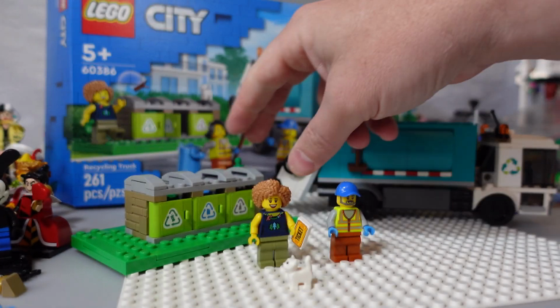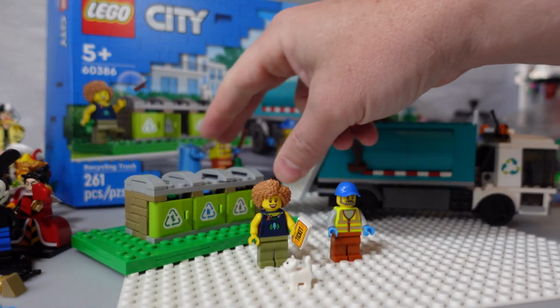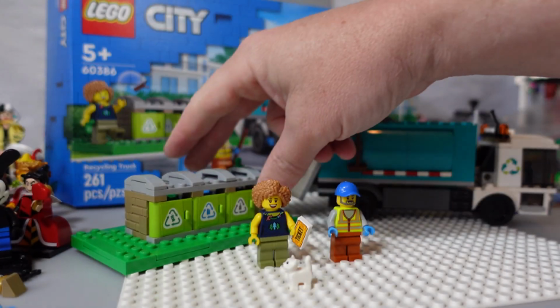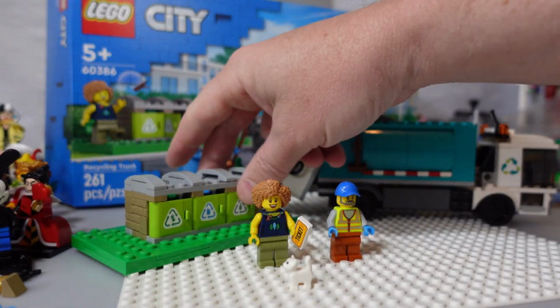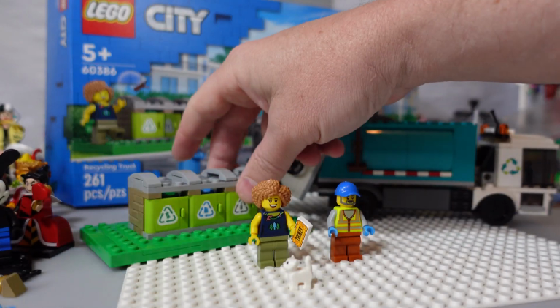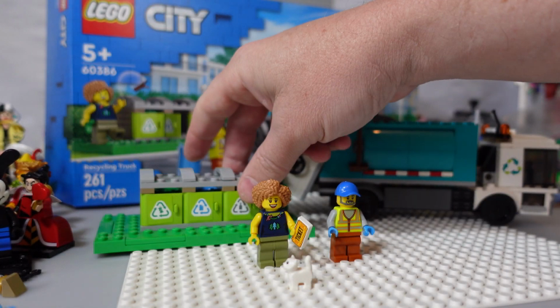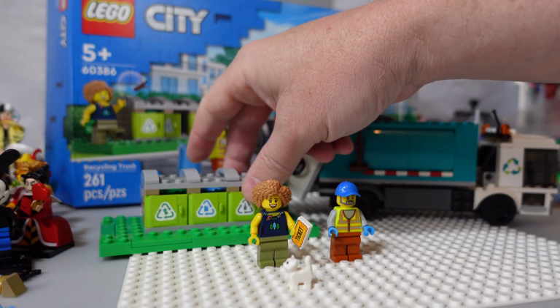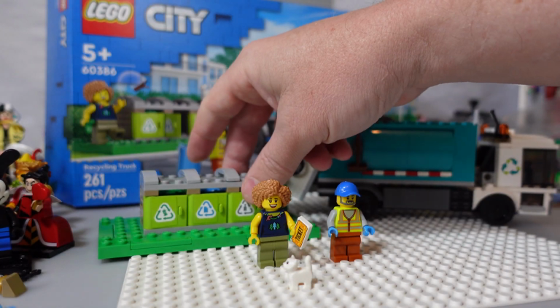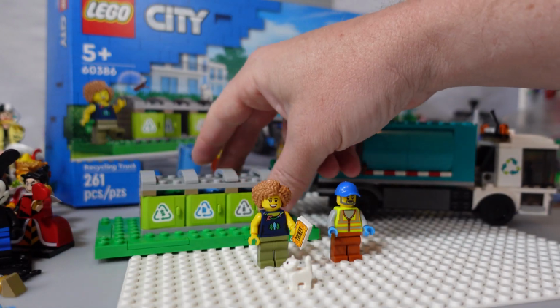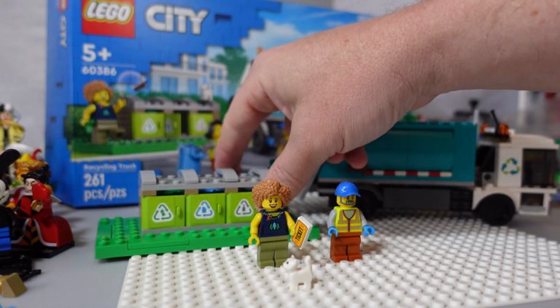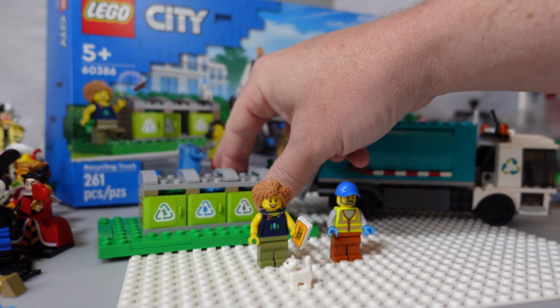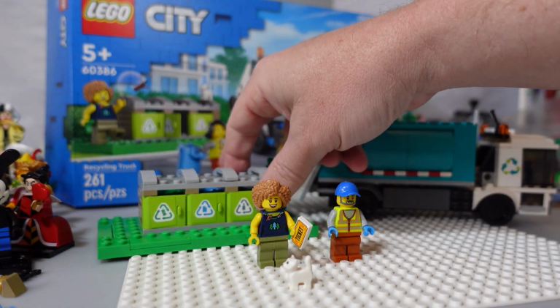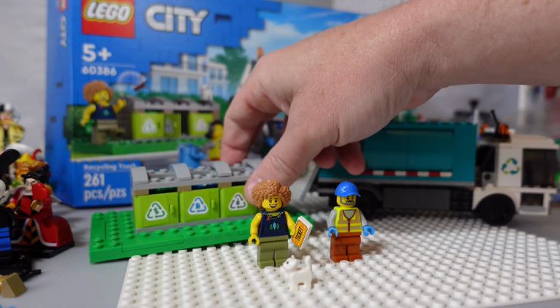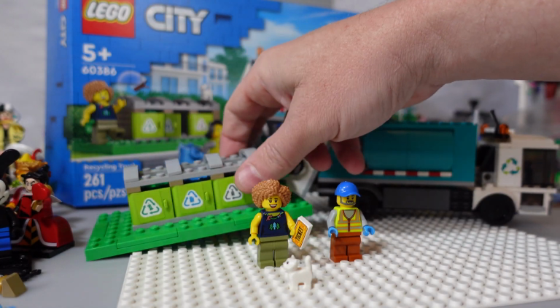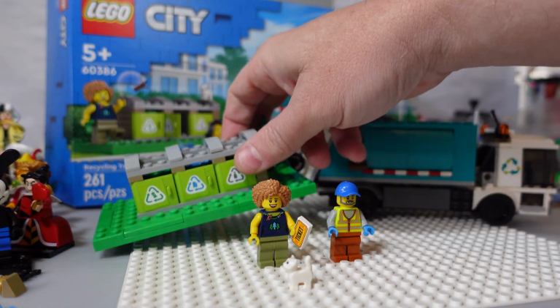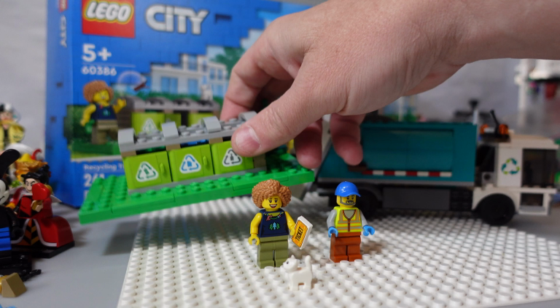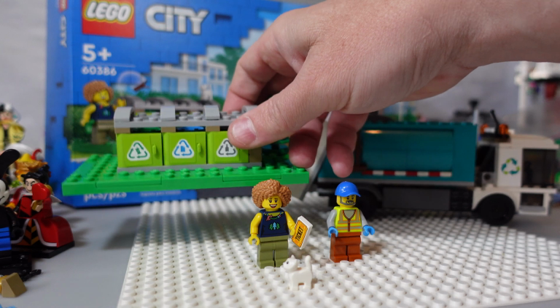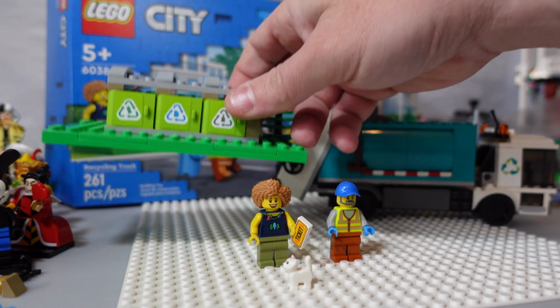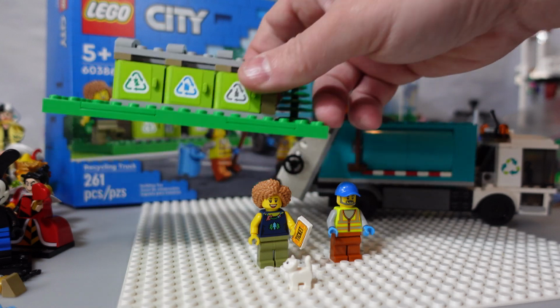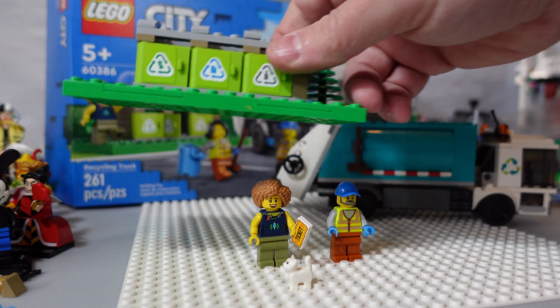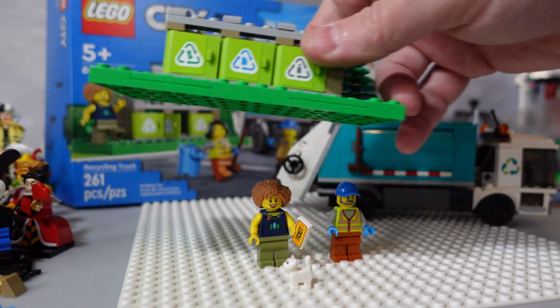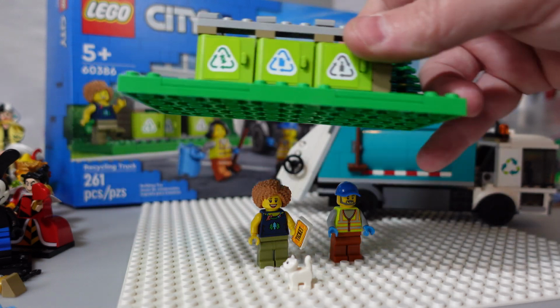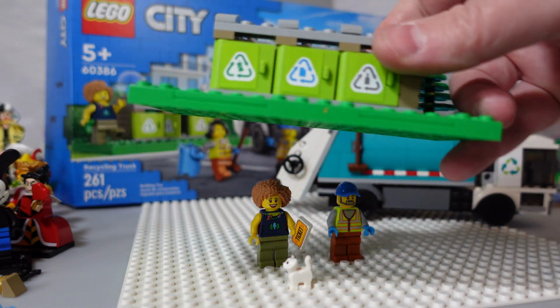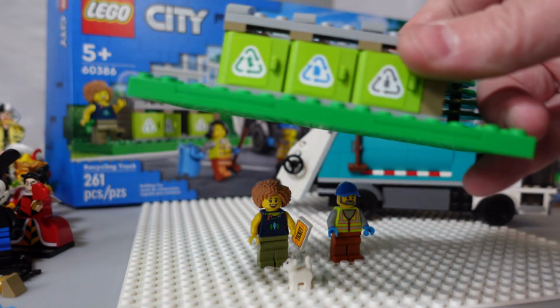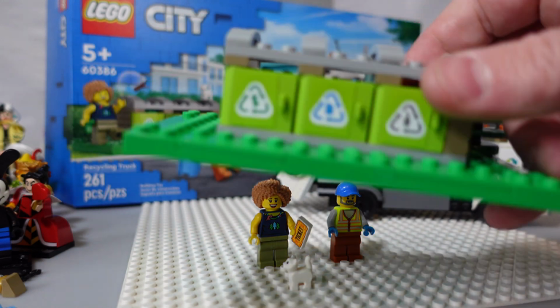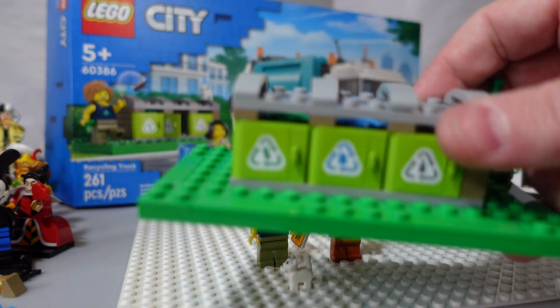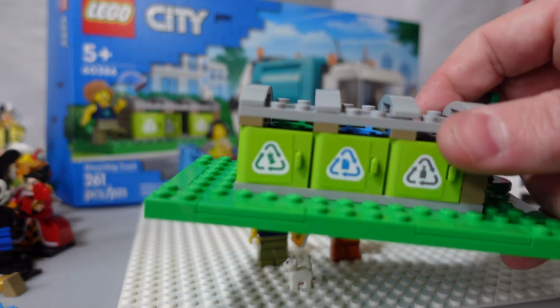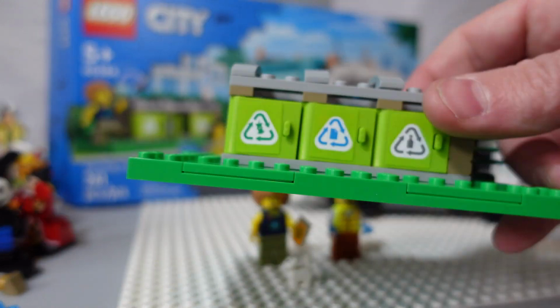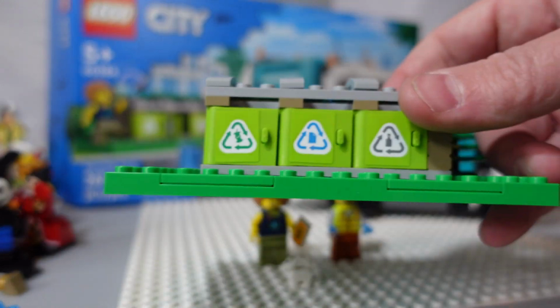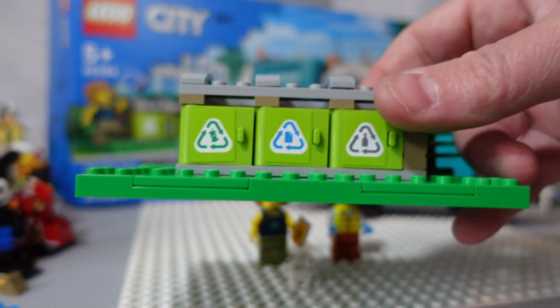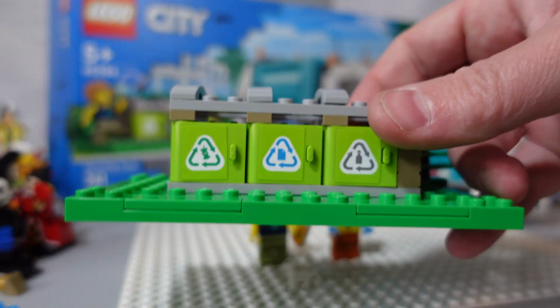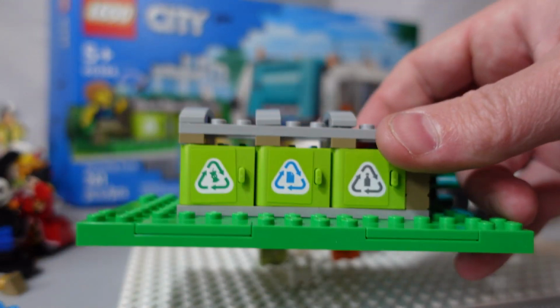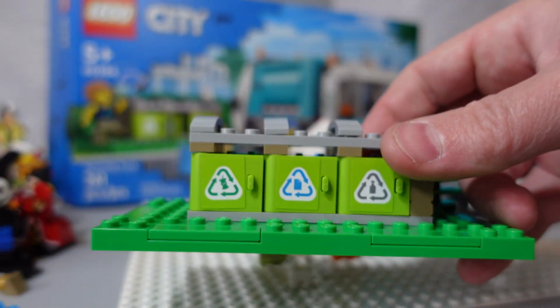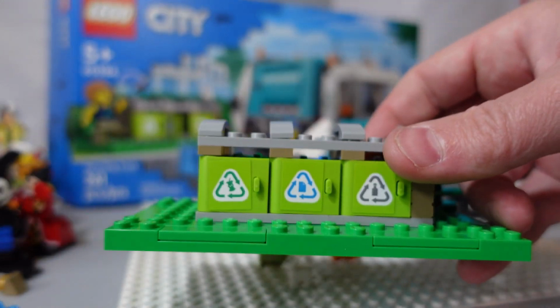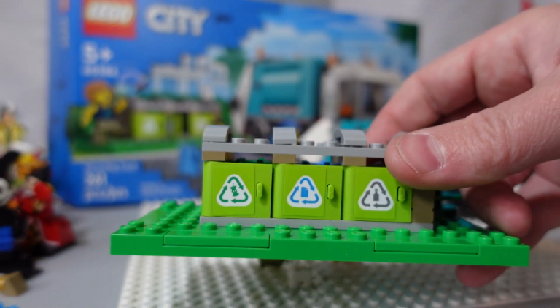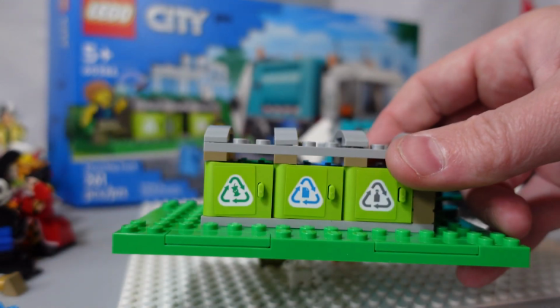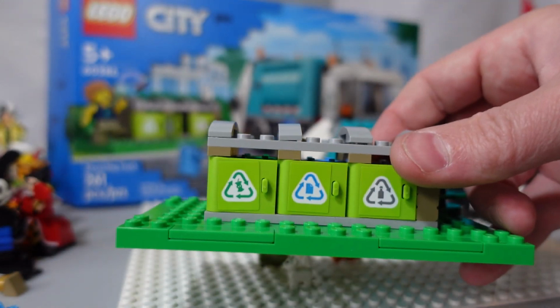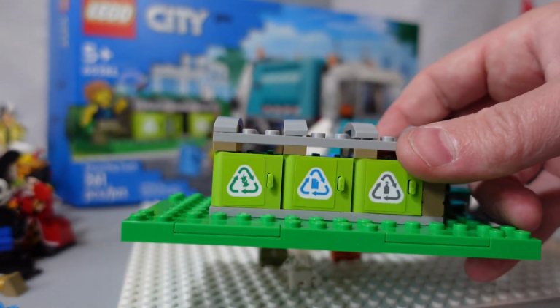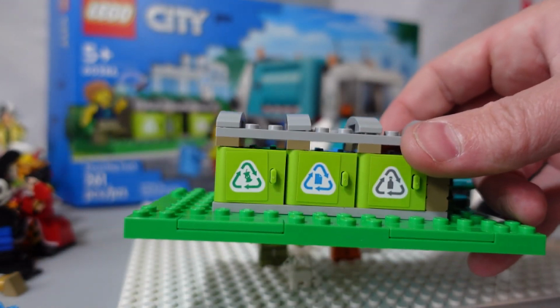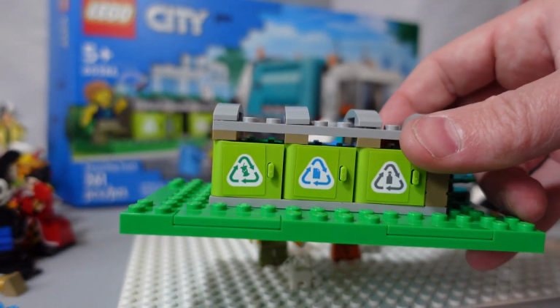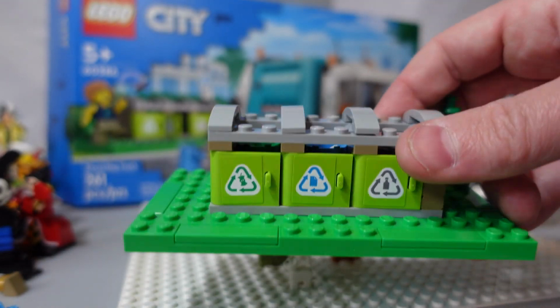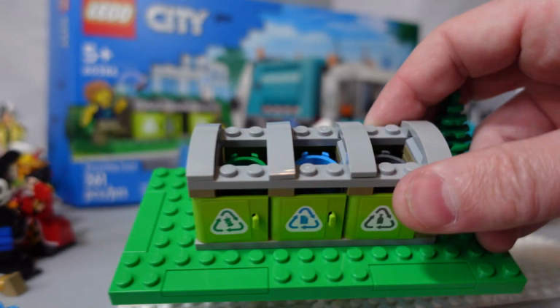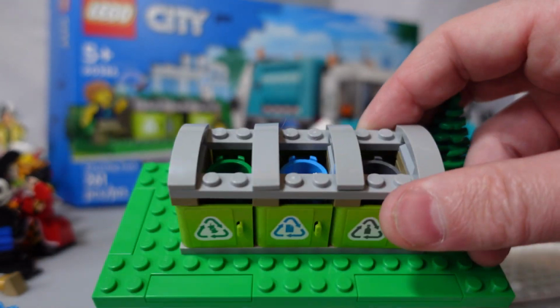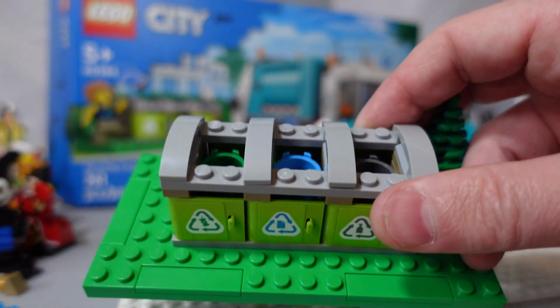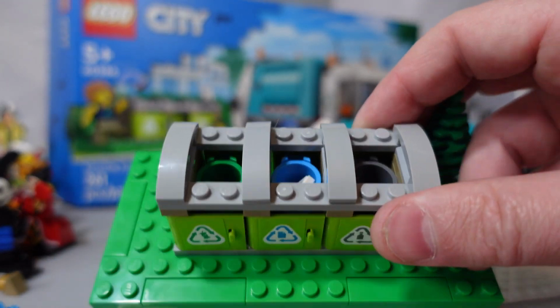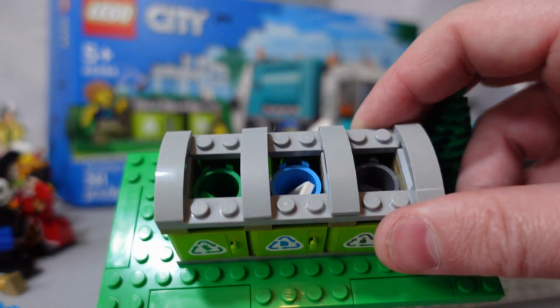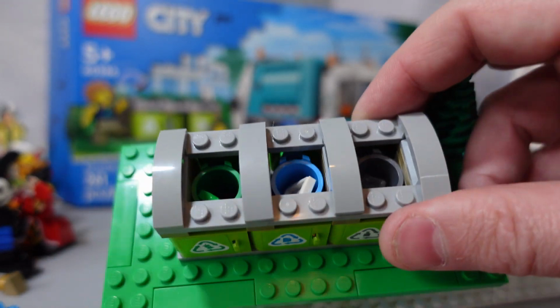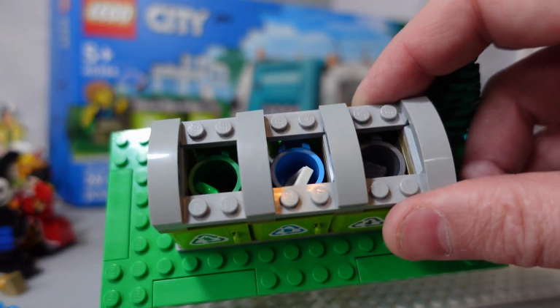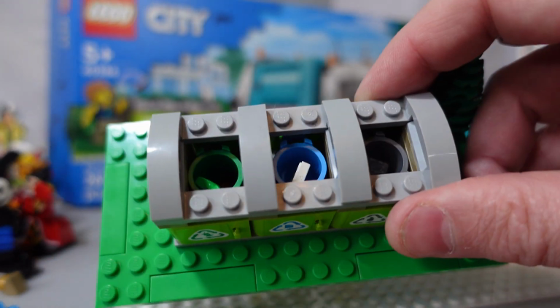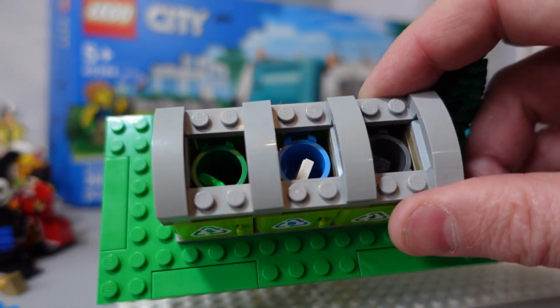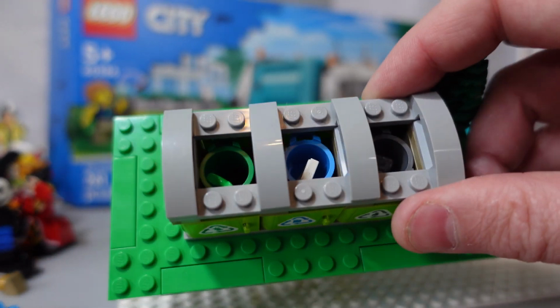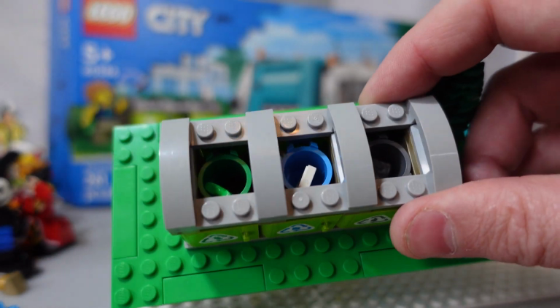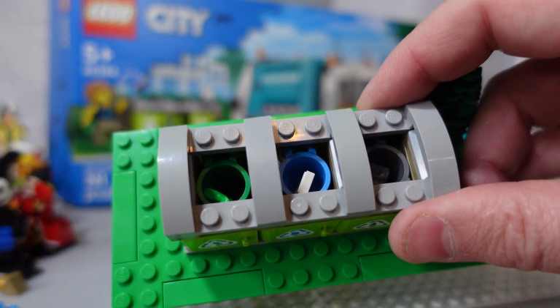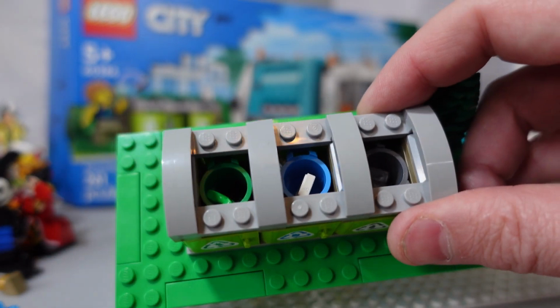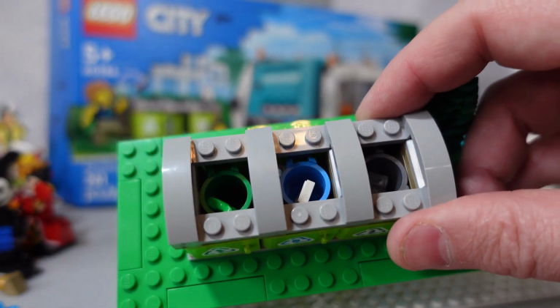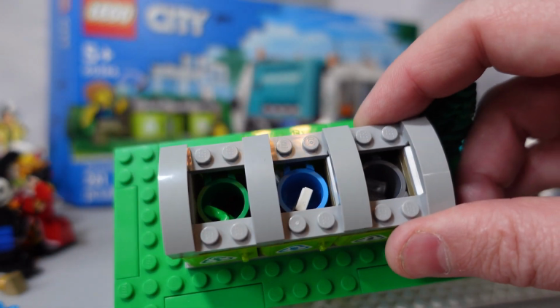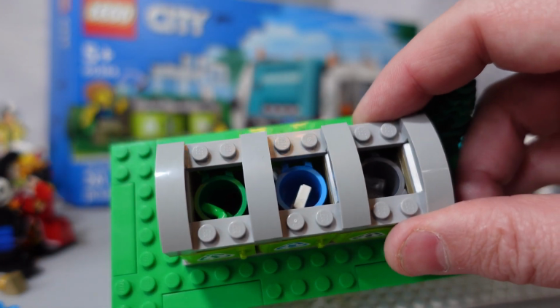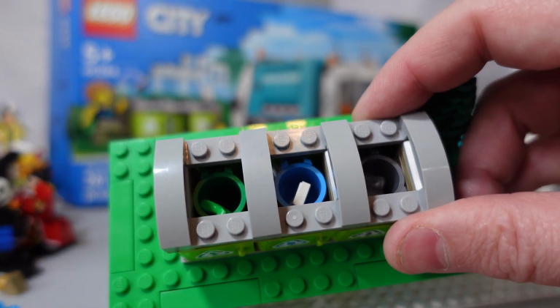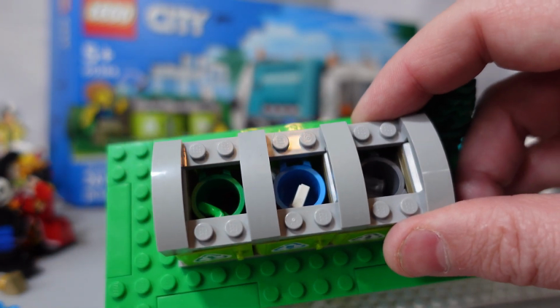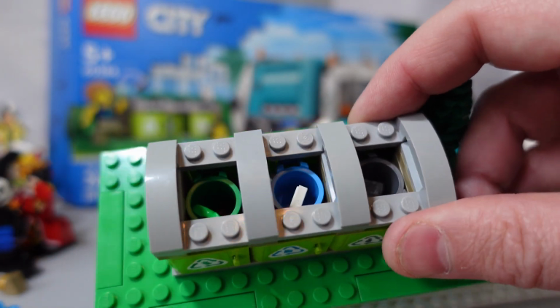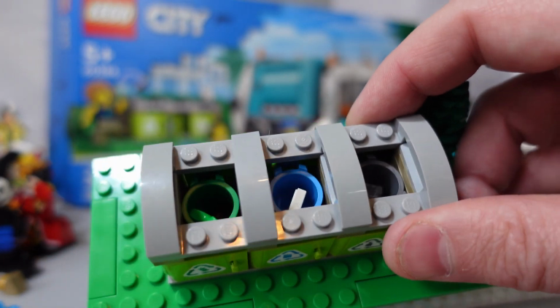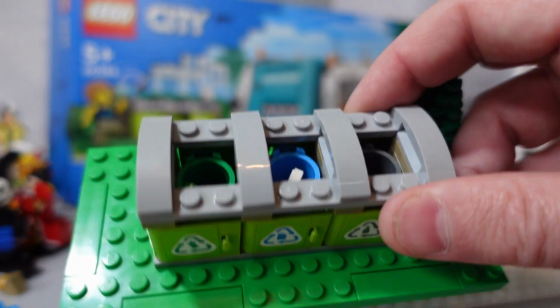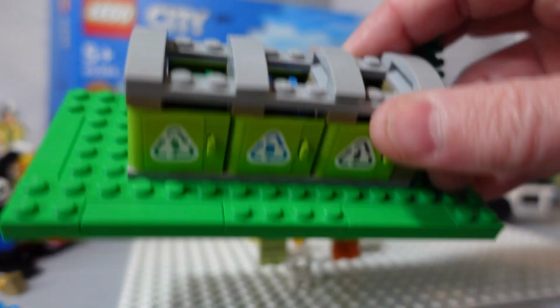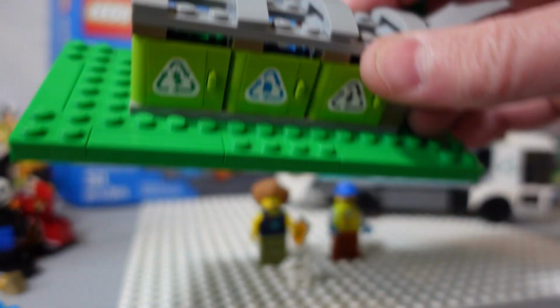It also came with these little recycling bins that you can build, and then put your waste in there. It's kinda neat.